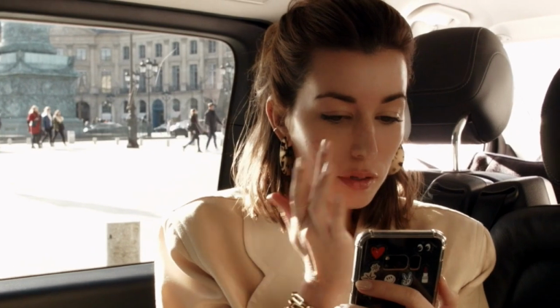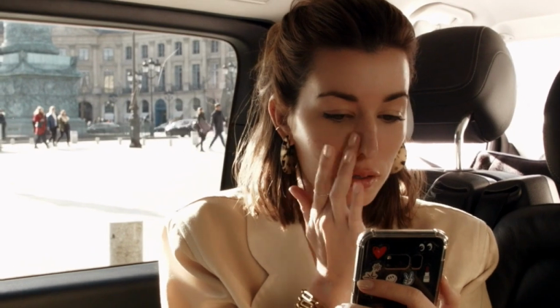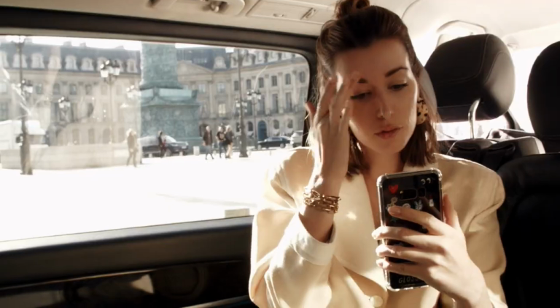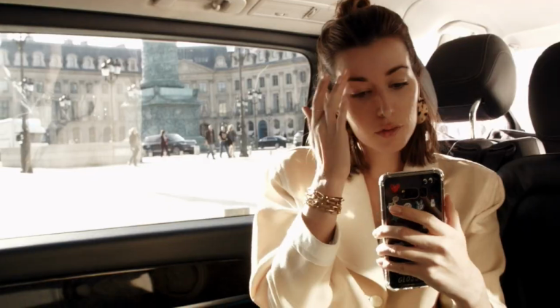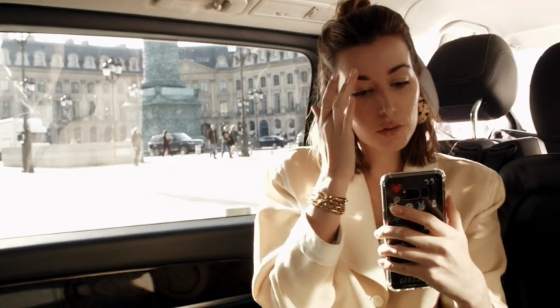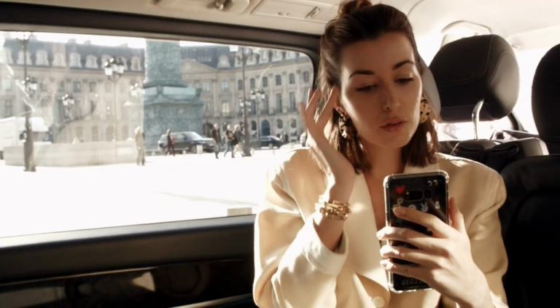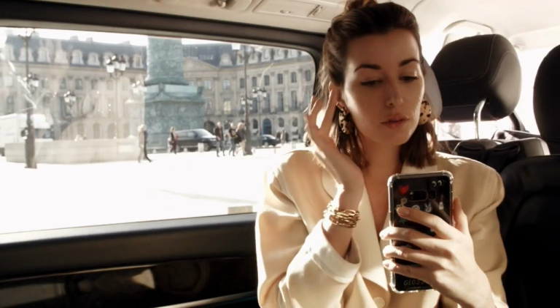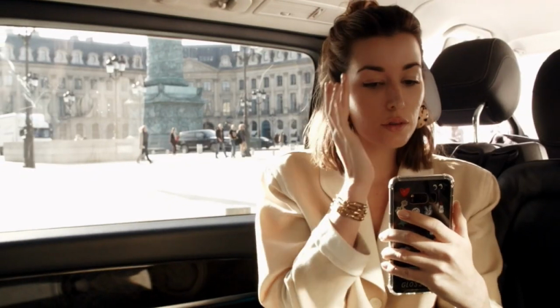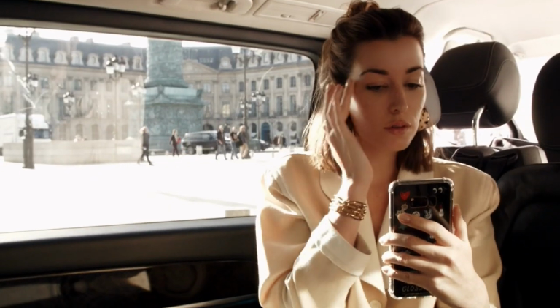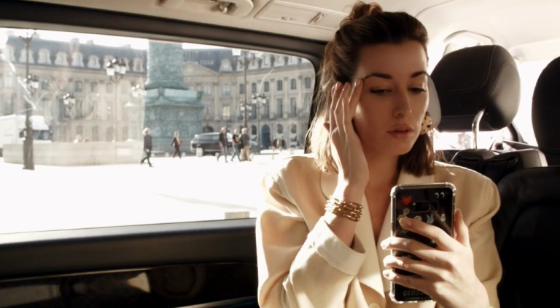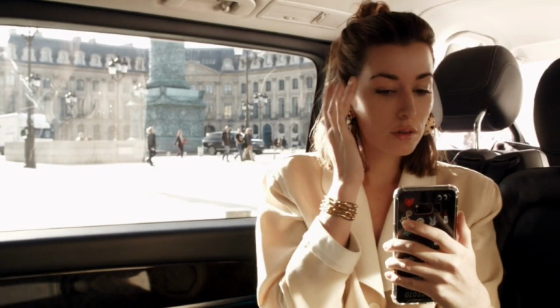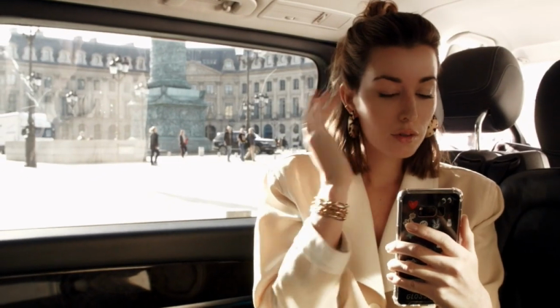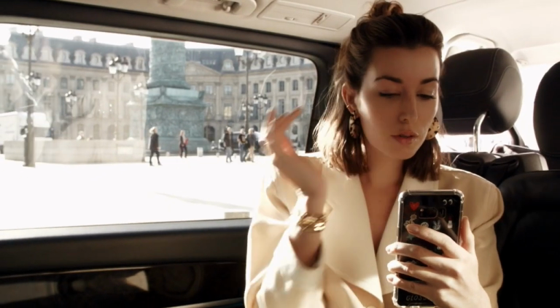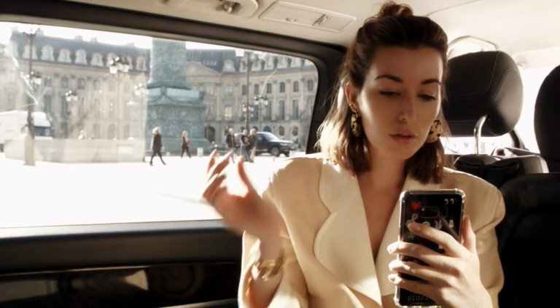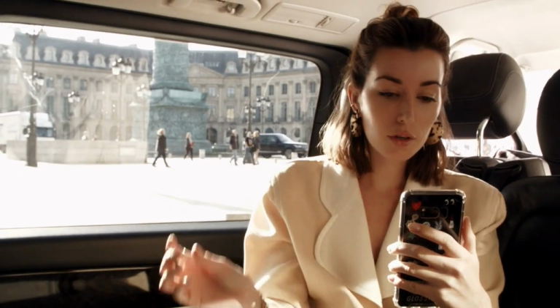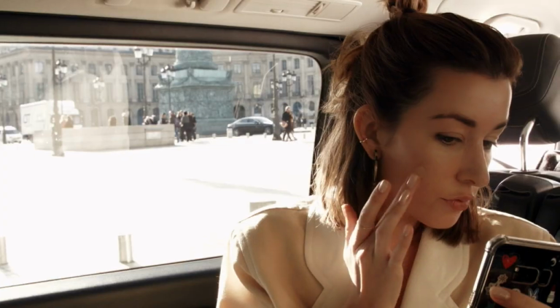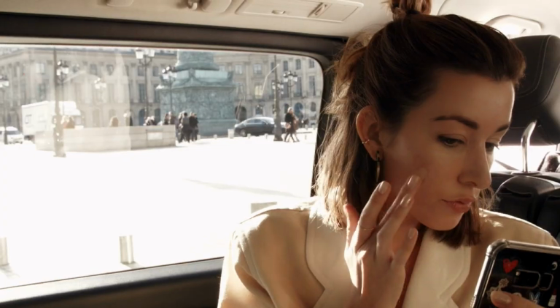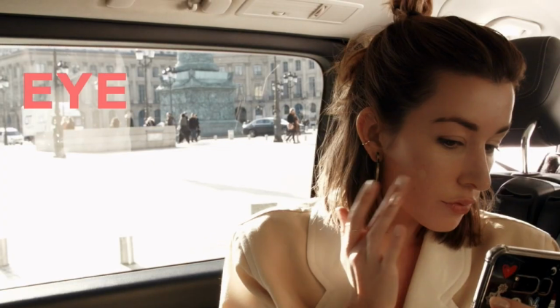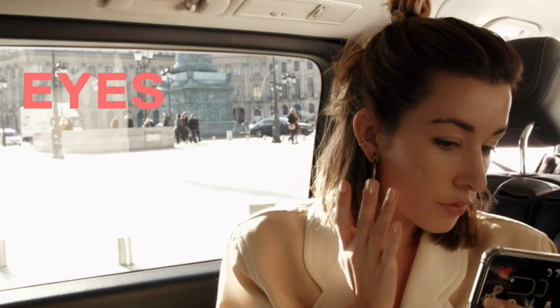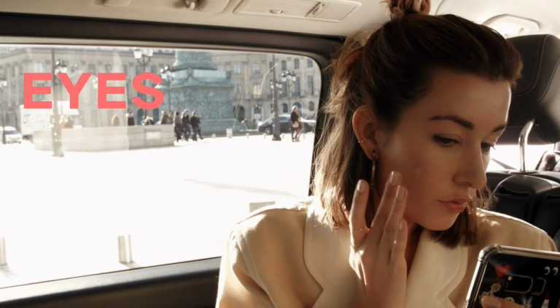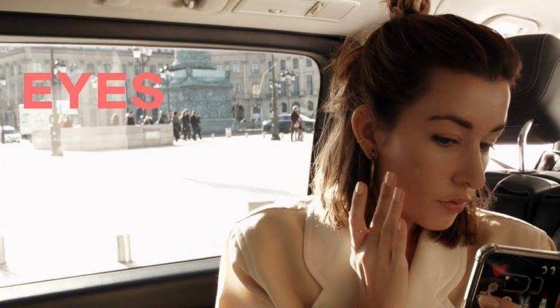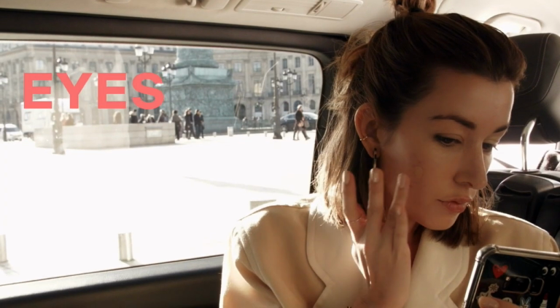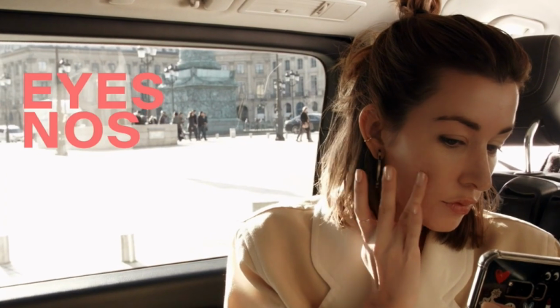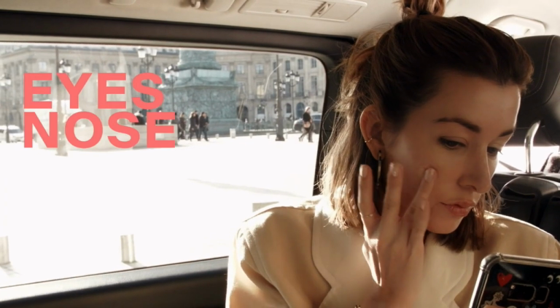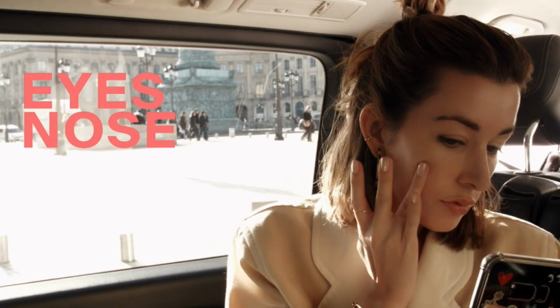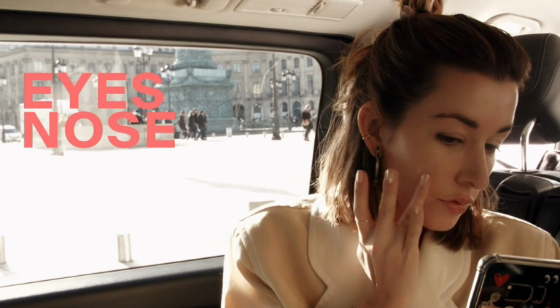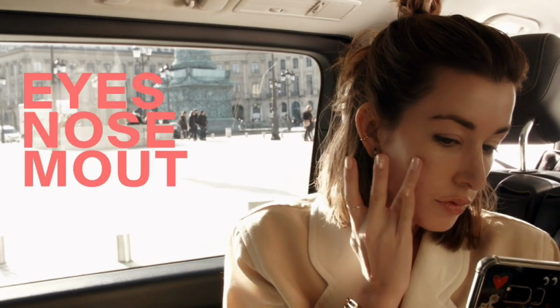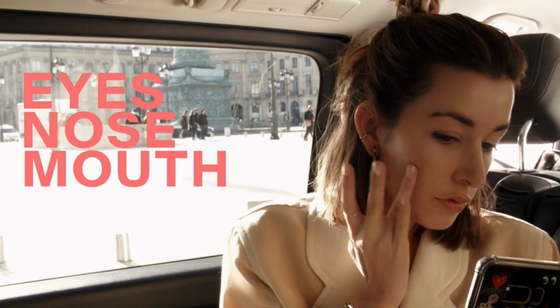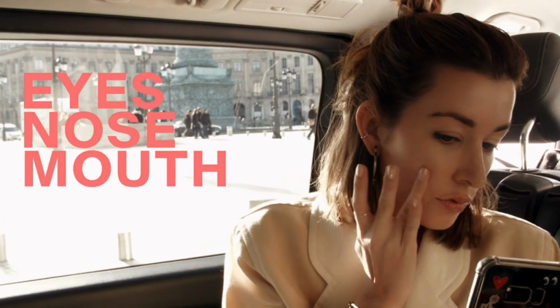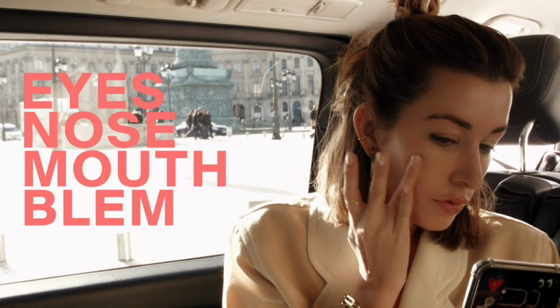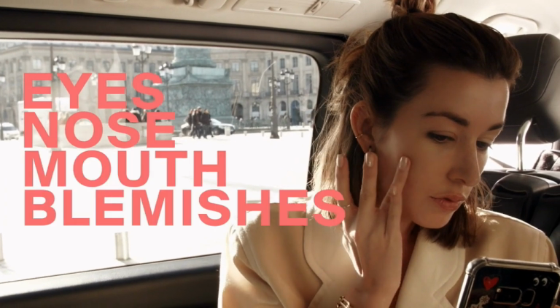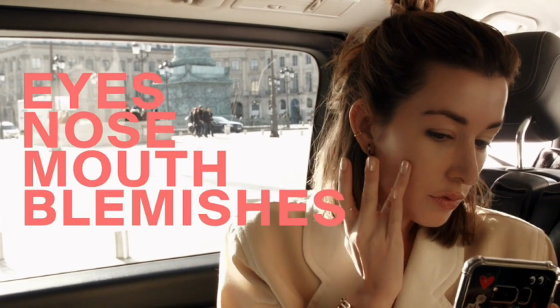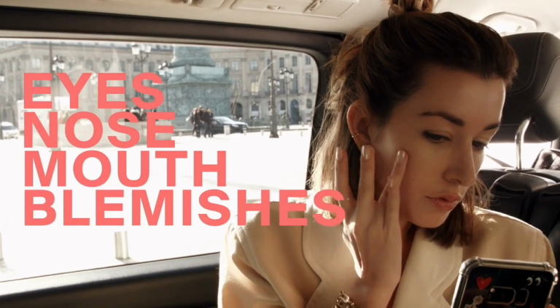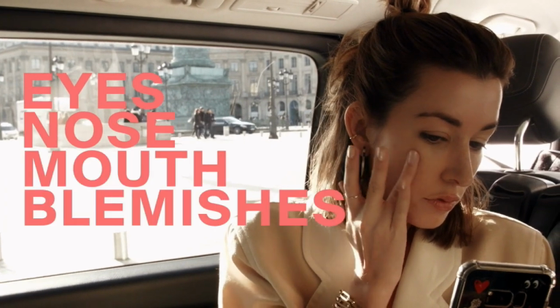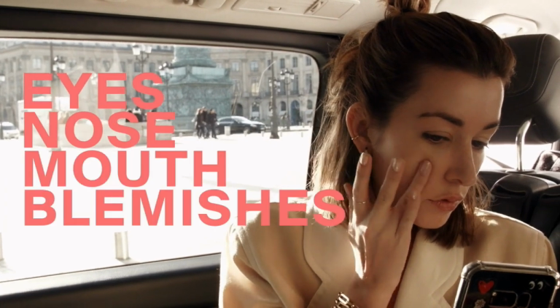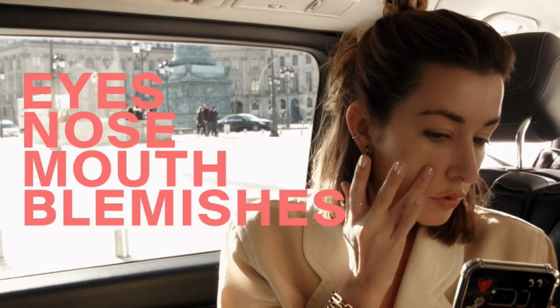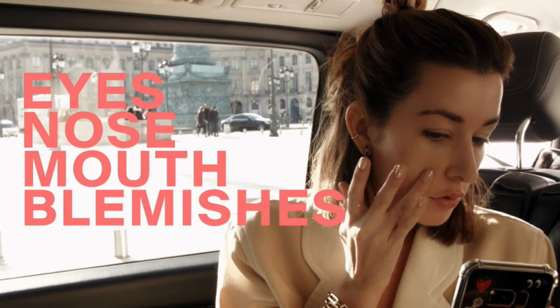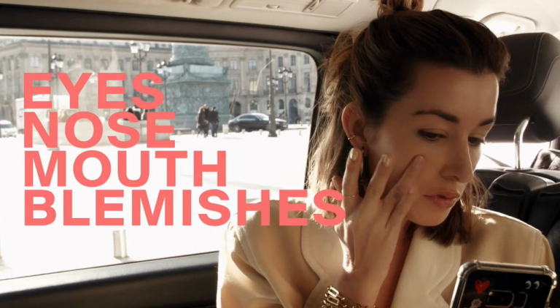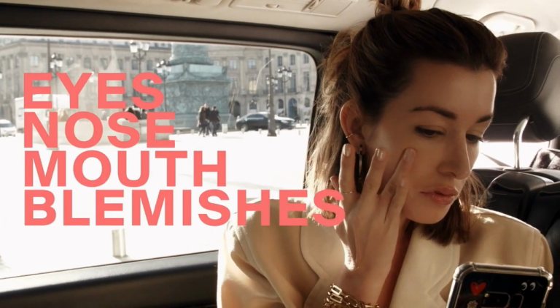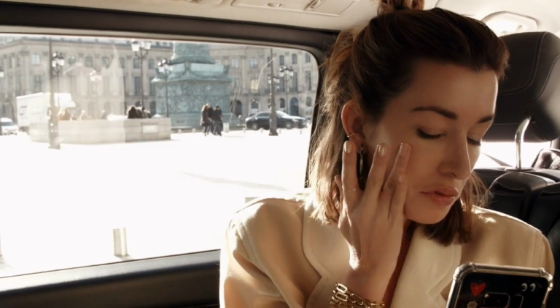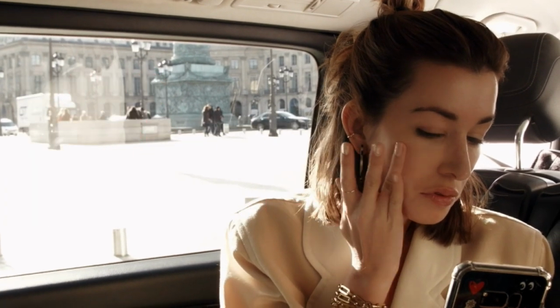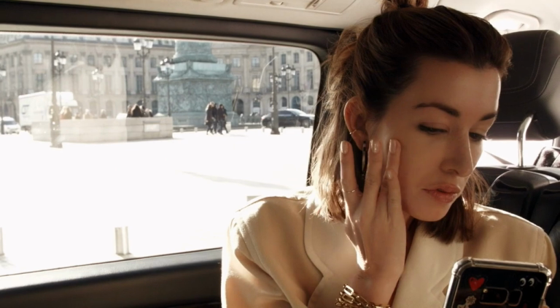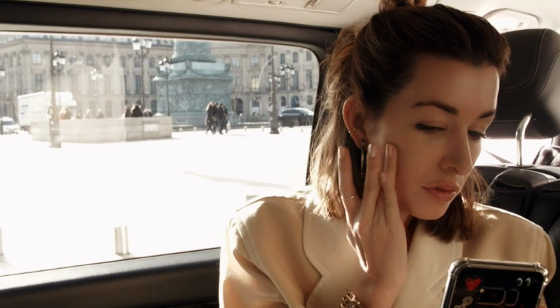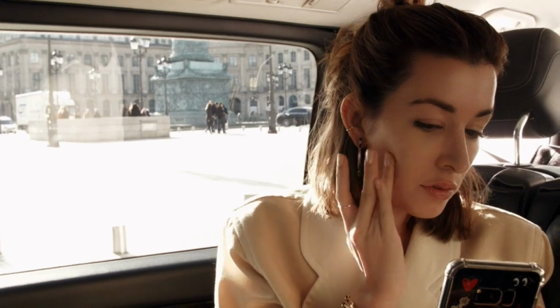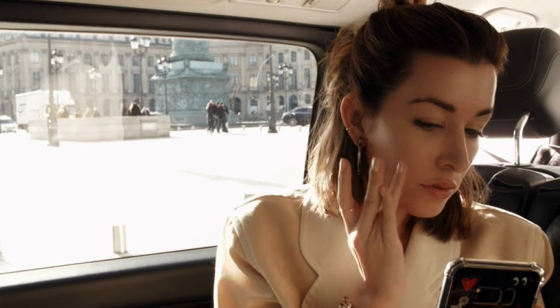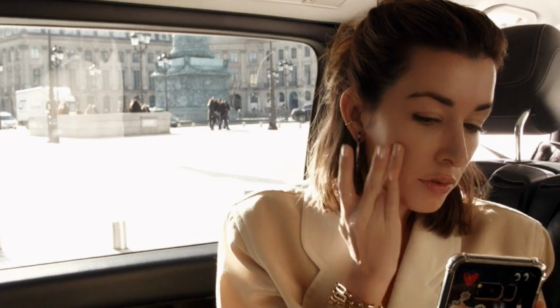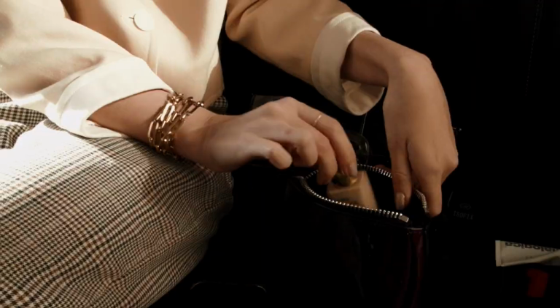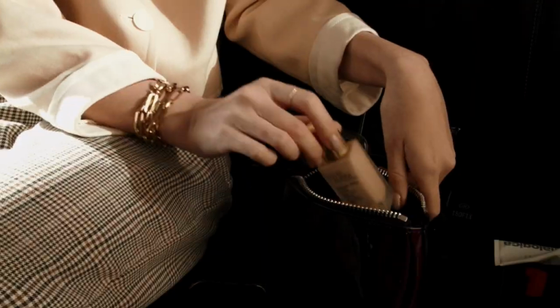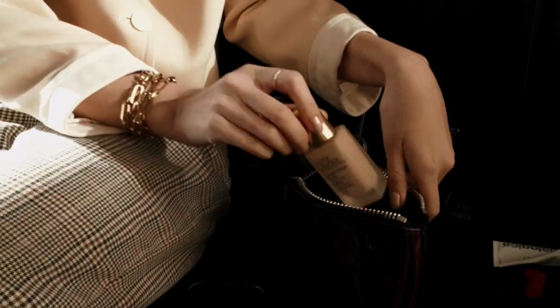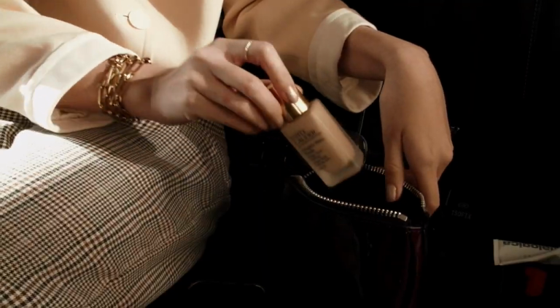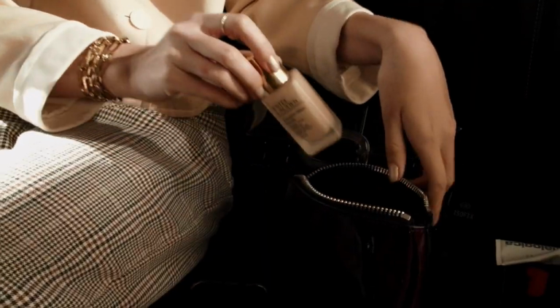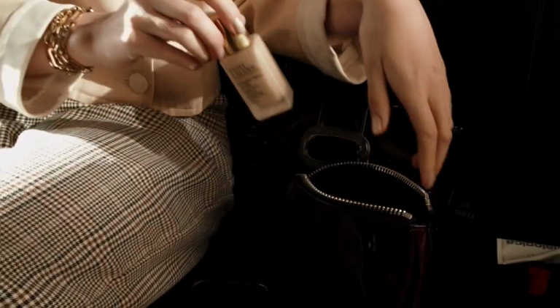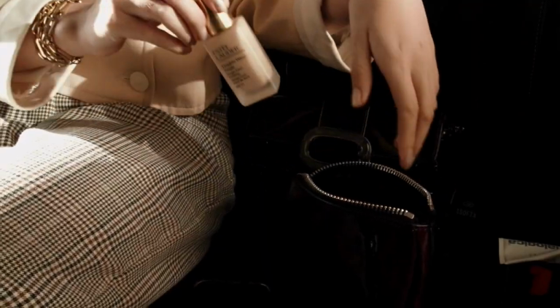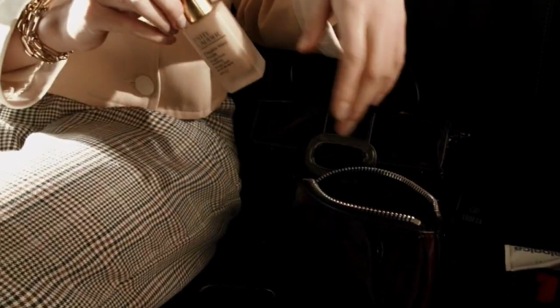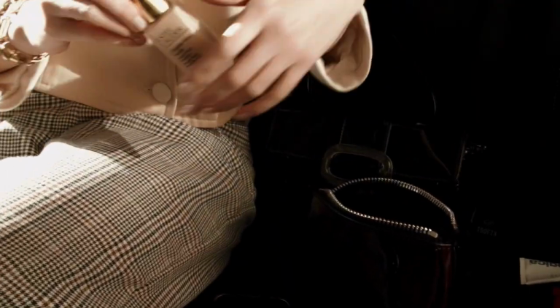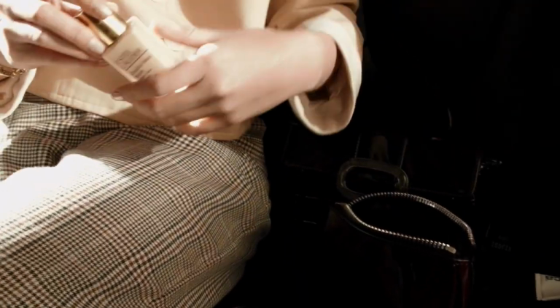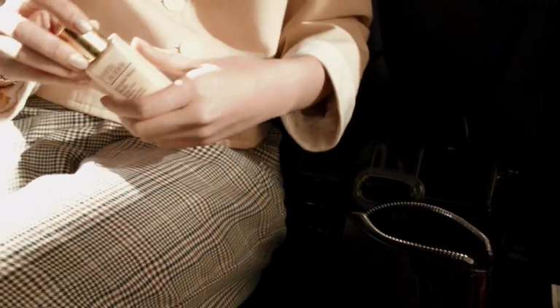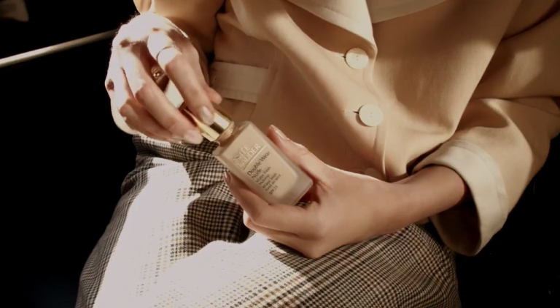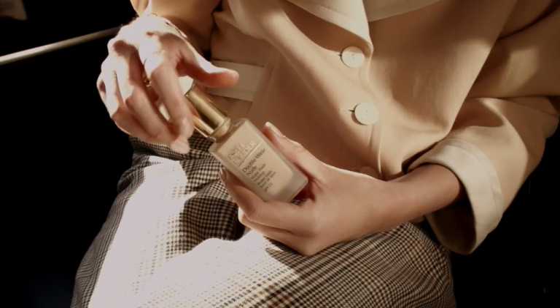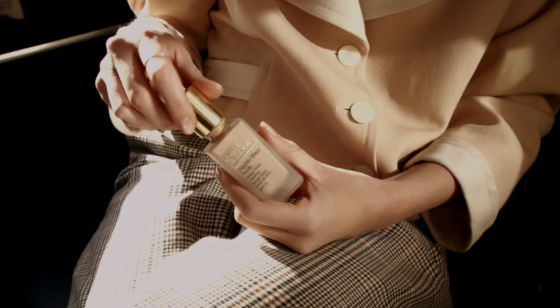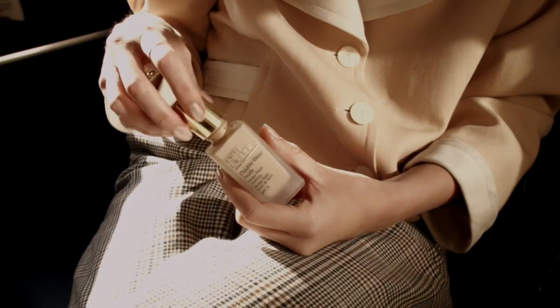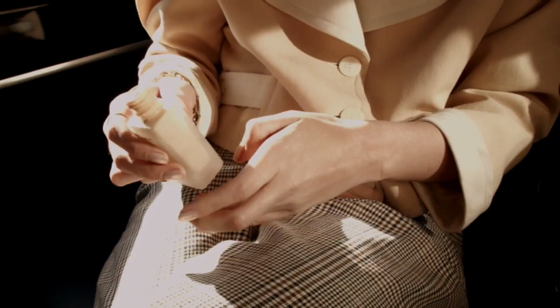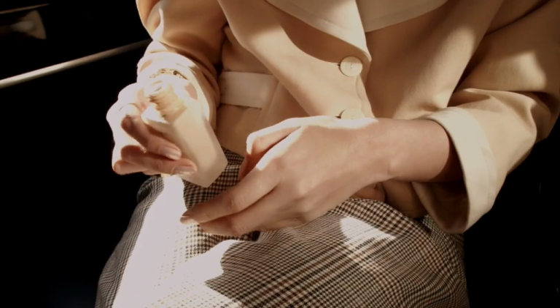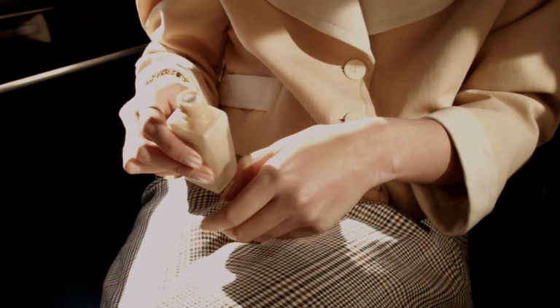So first of all, I fix up where I need it with concealer — under the eyes, around the nose and the mouth, and then just on blemishes.